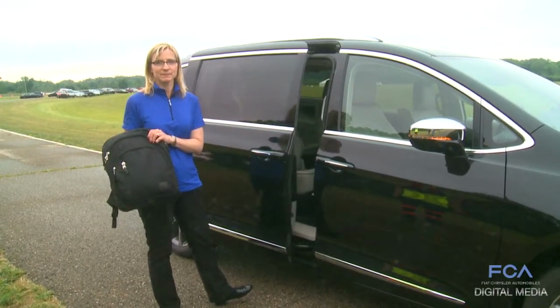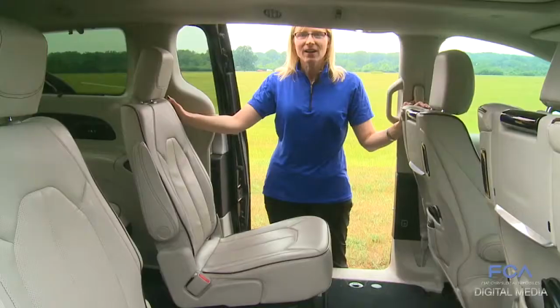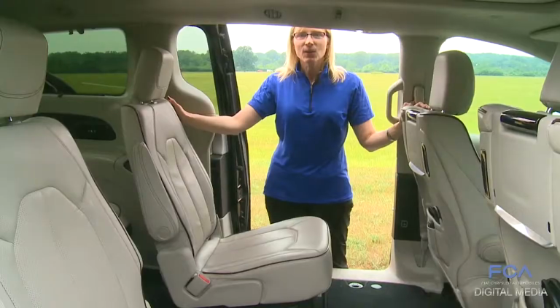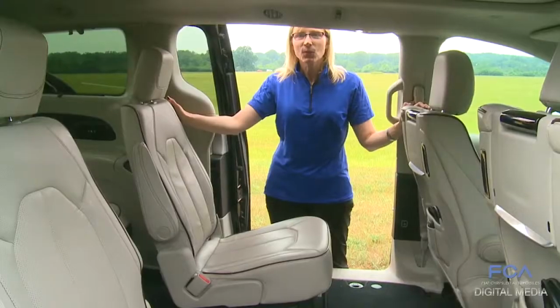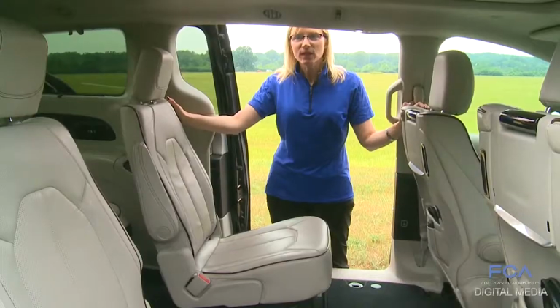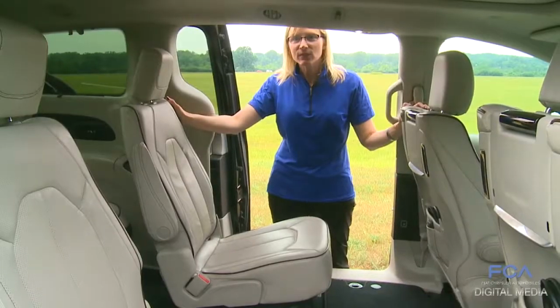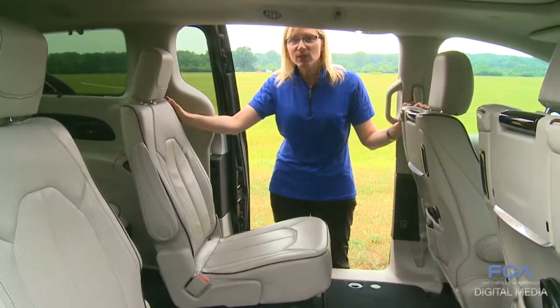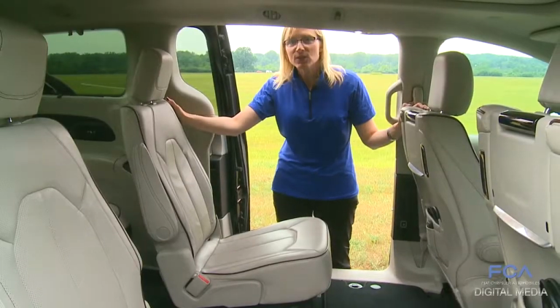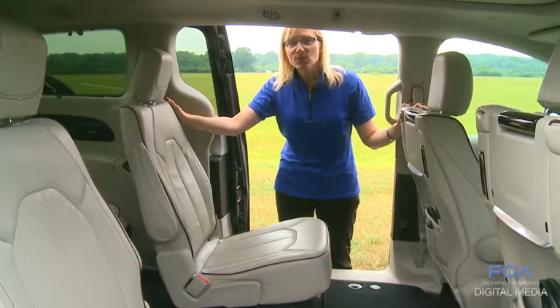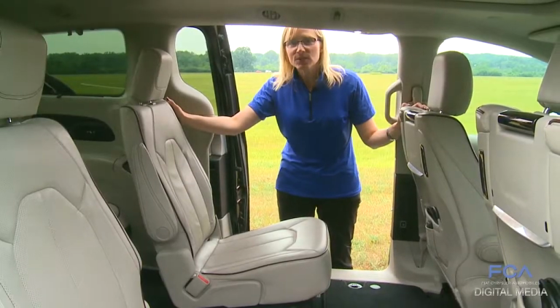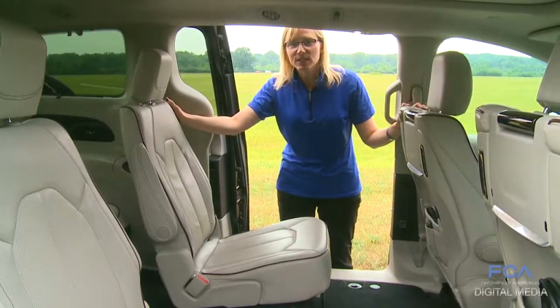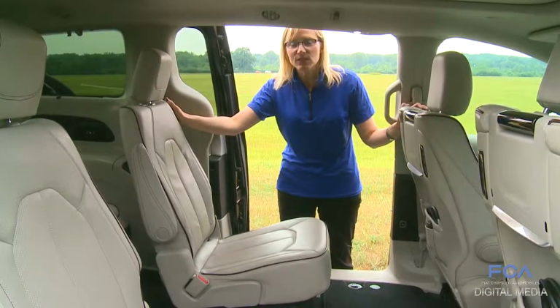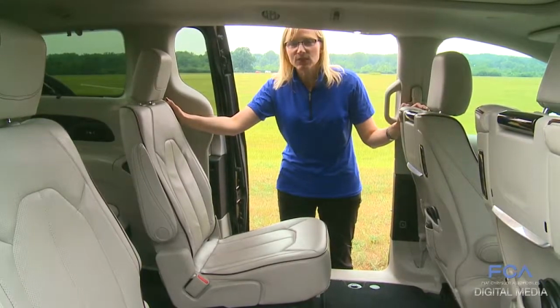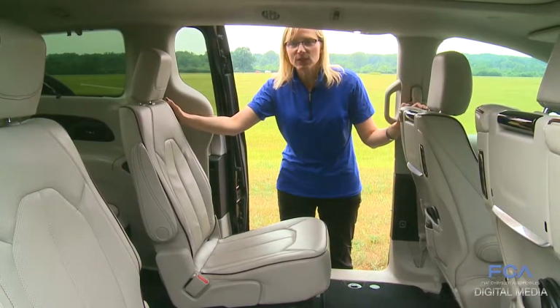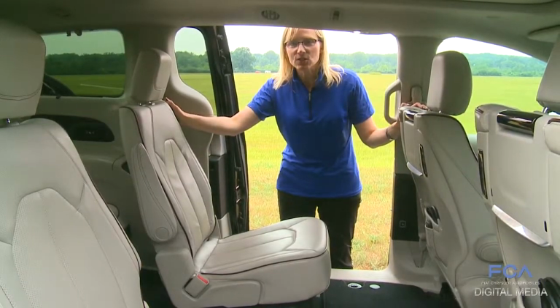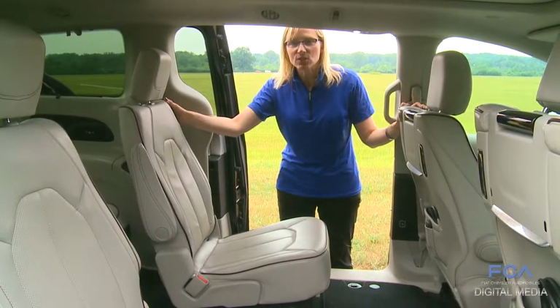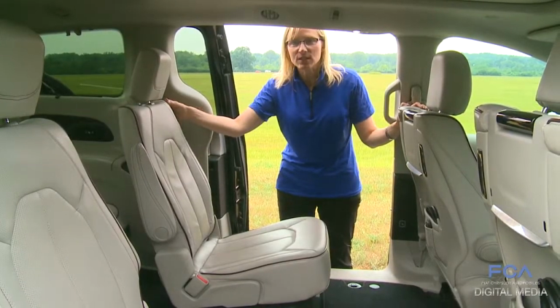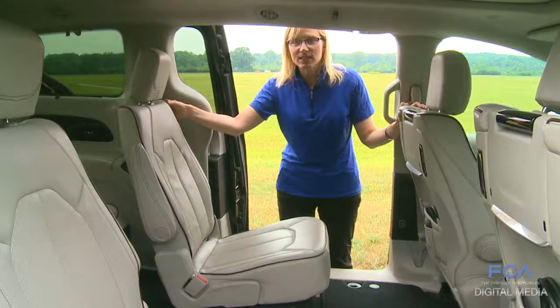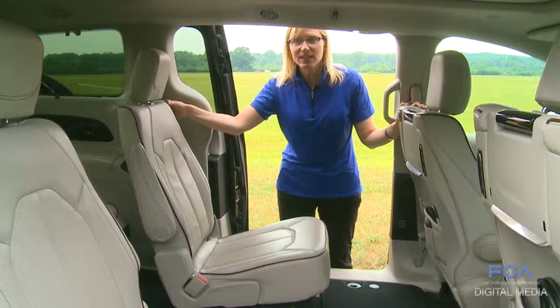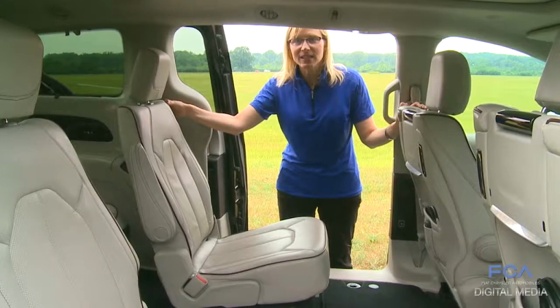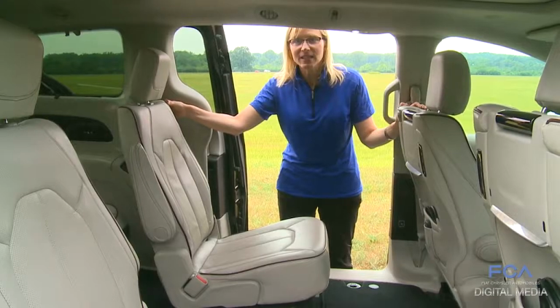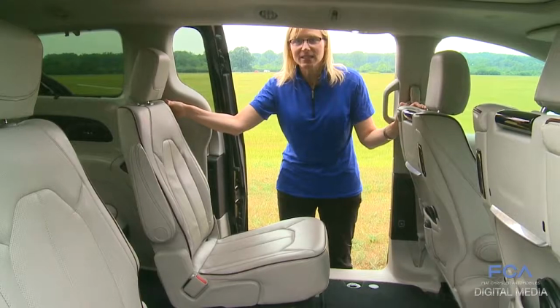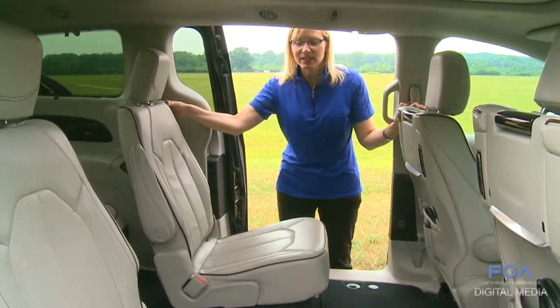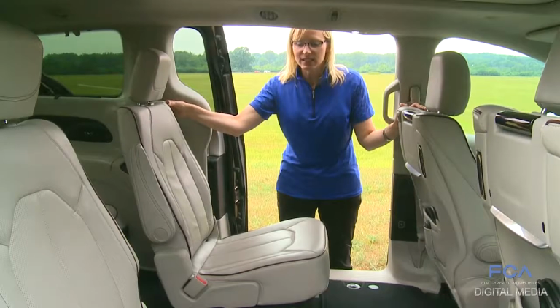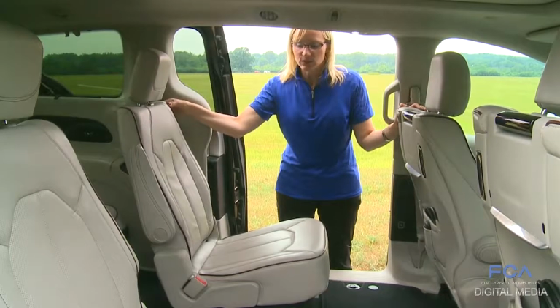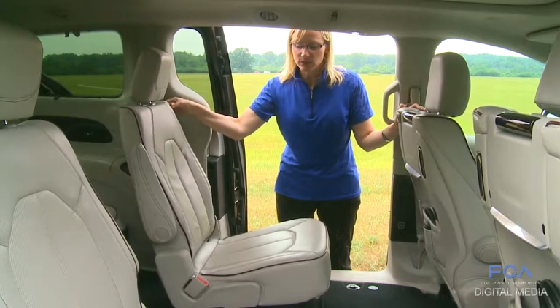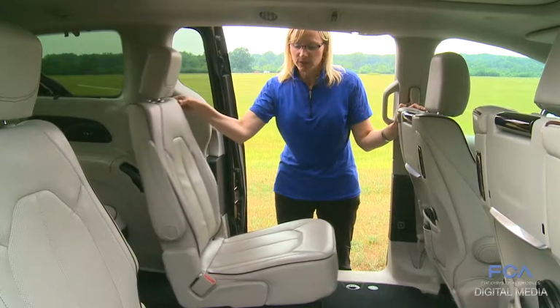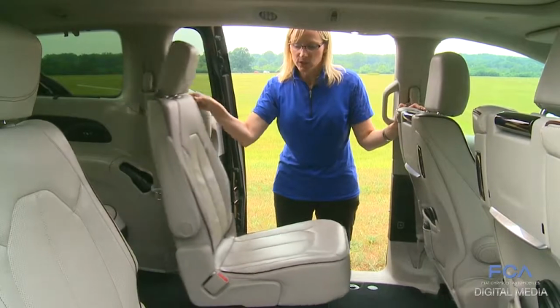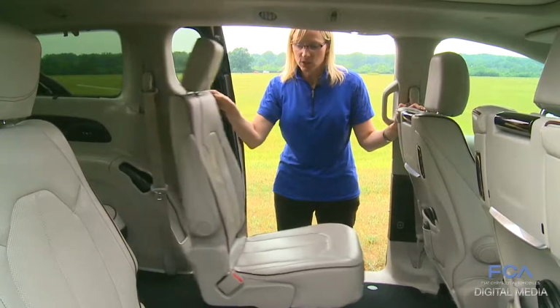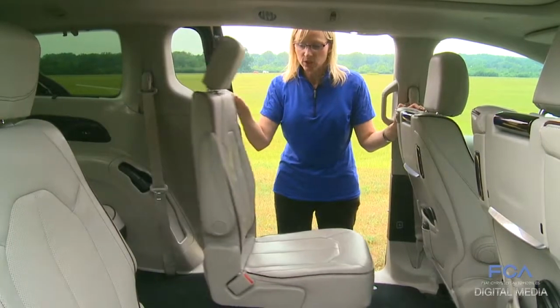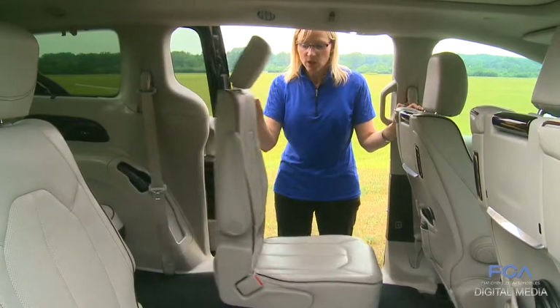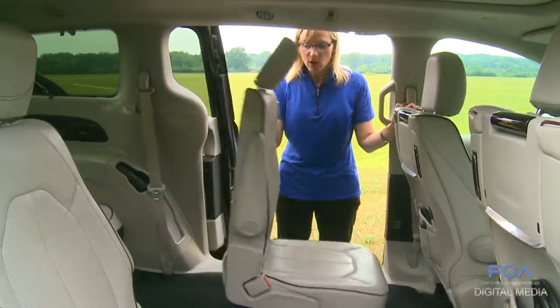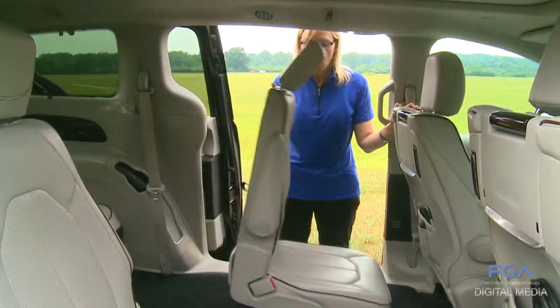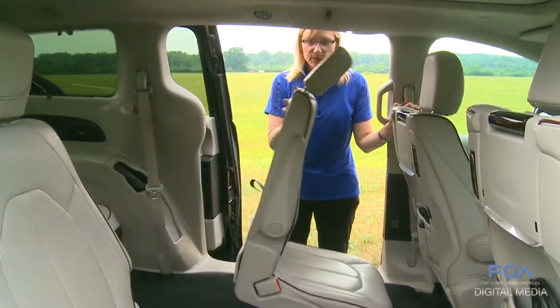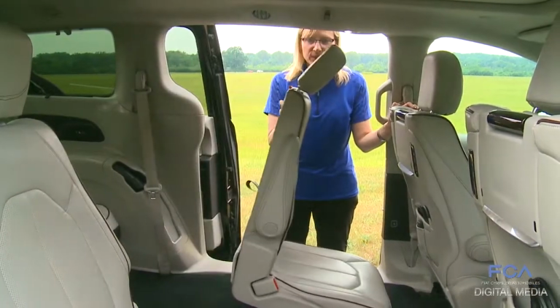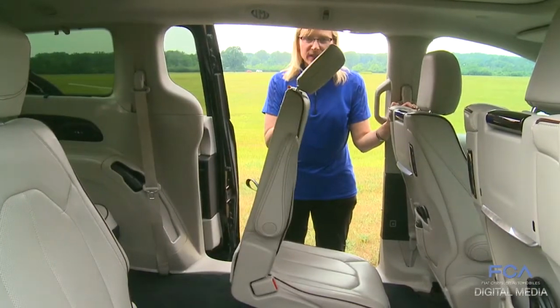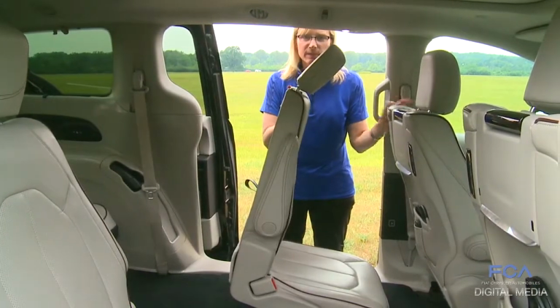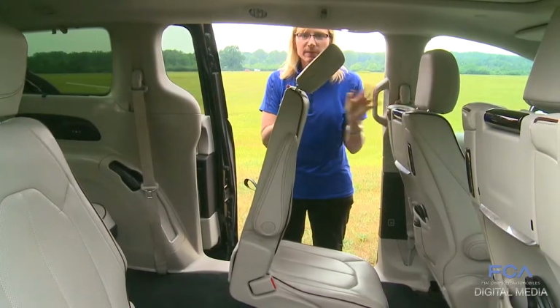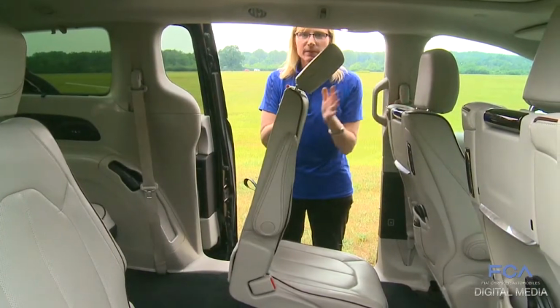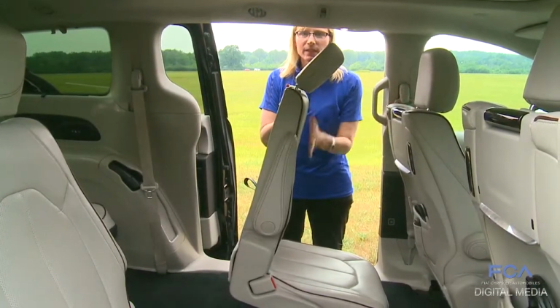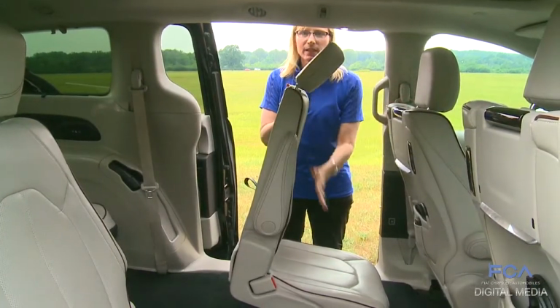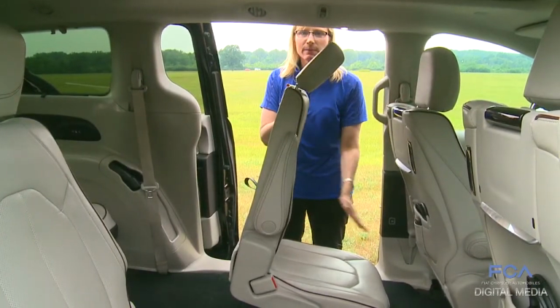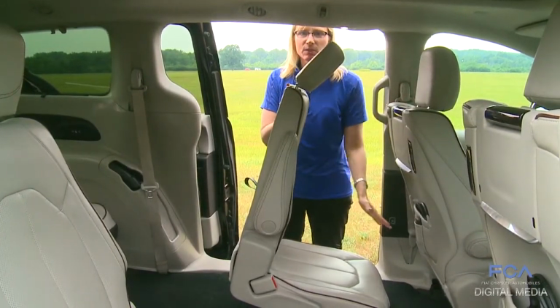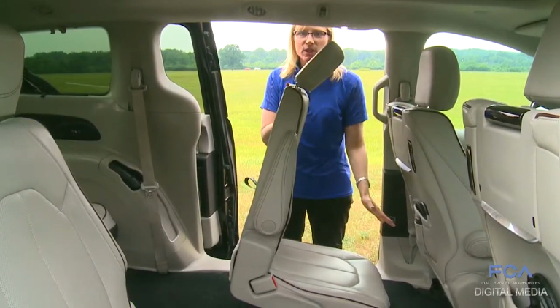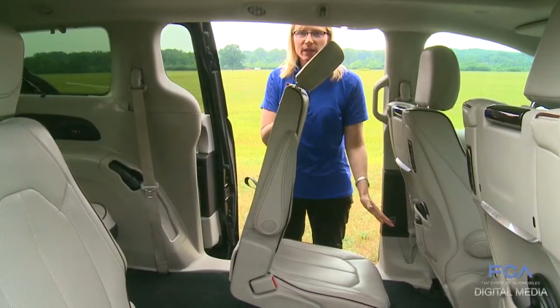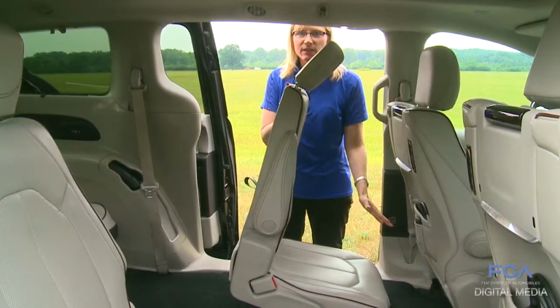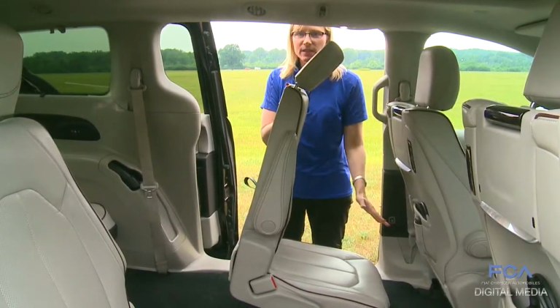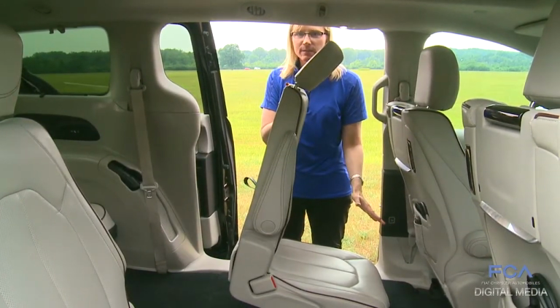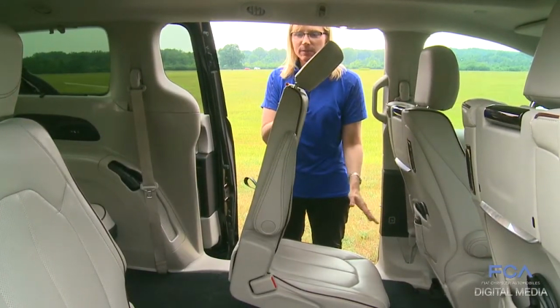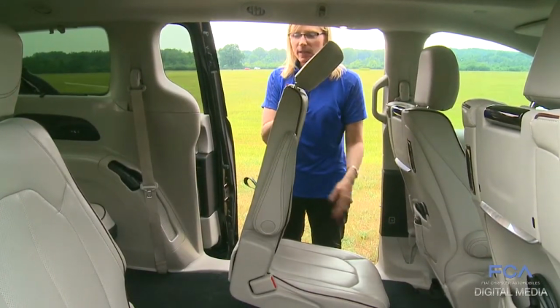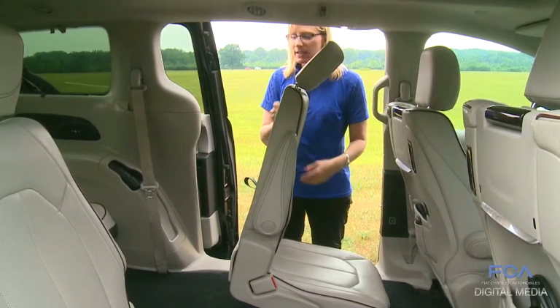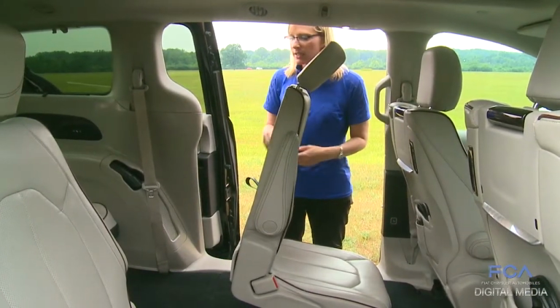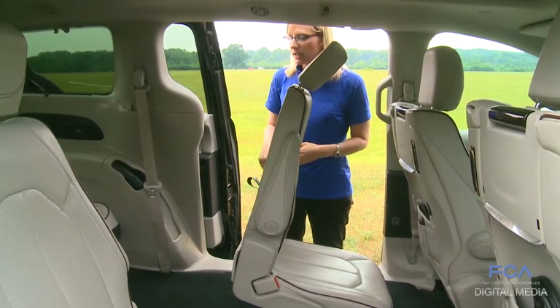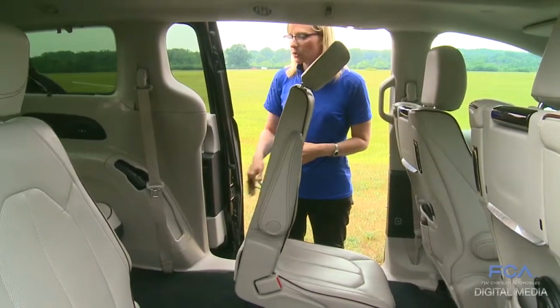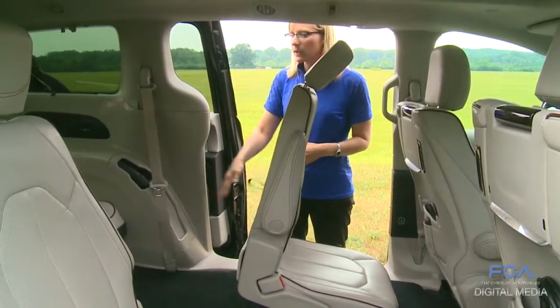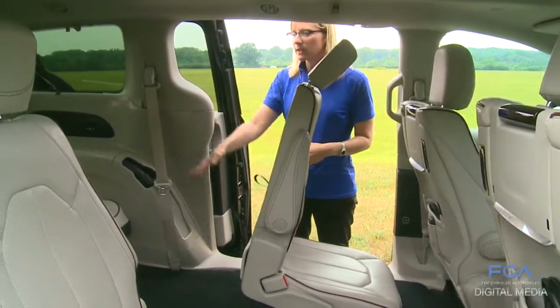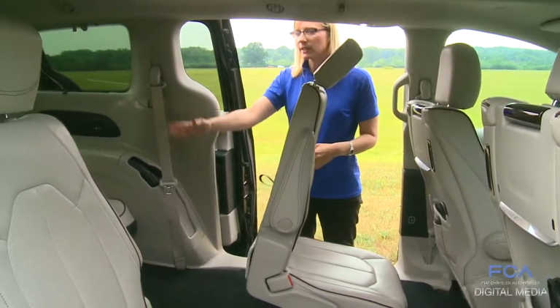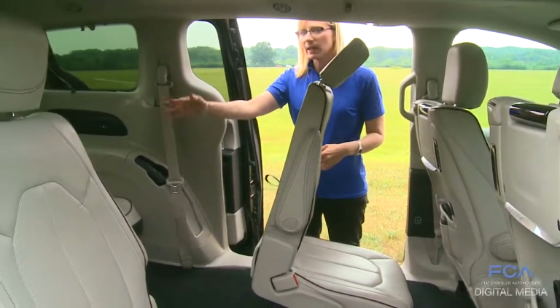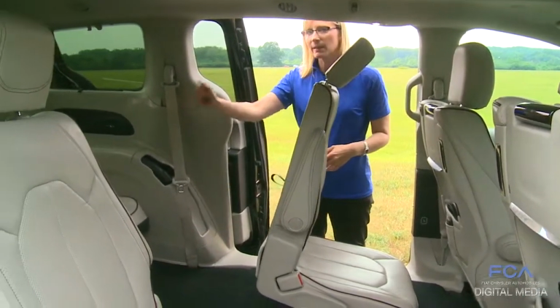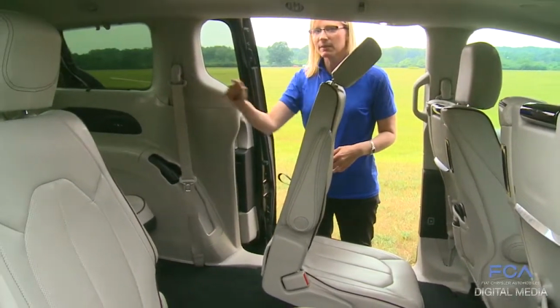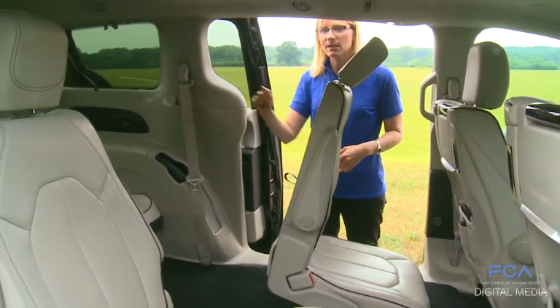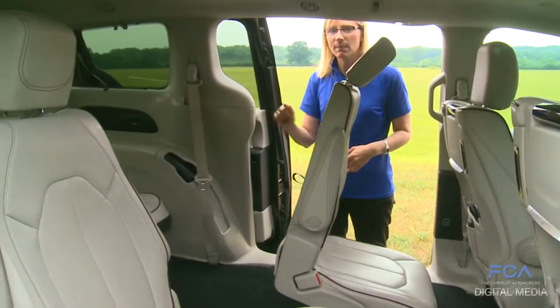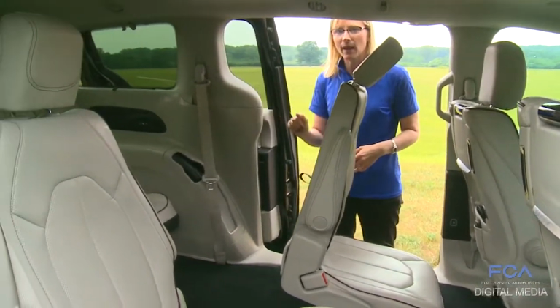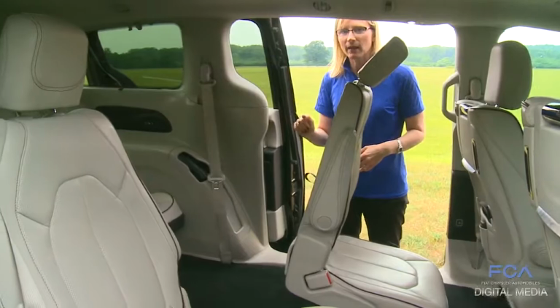One of our new seat features is the easy tilt feature, offering the ability to keep a child seat in place and quickly climb into the back.